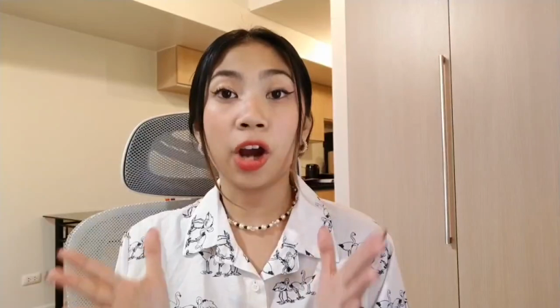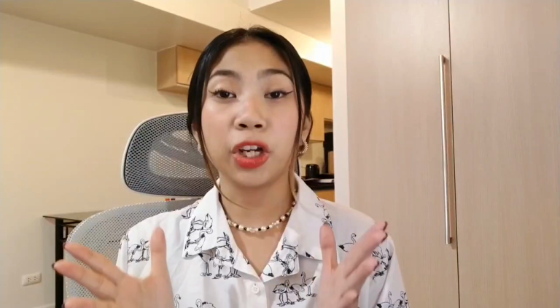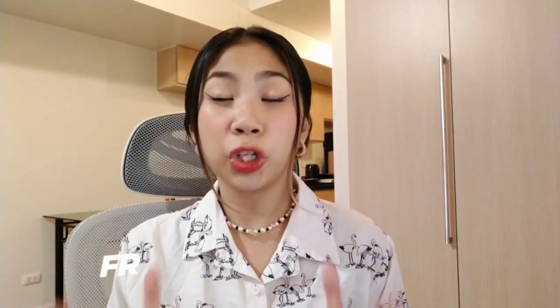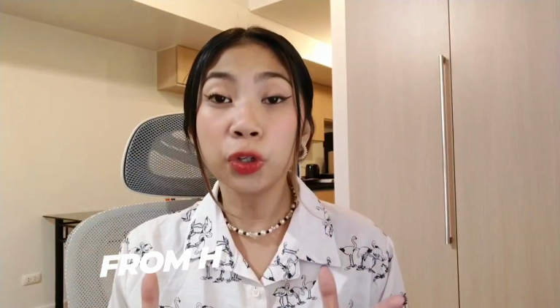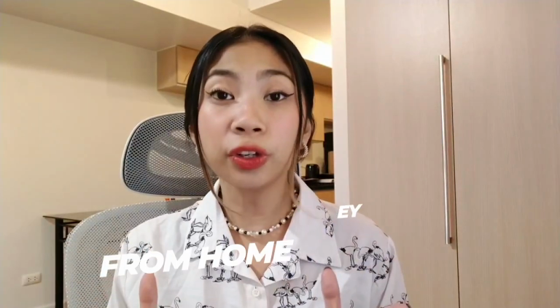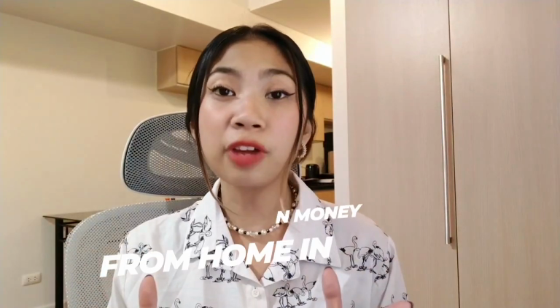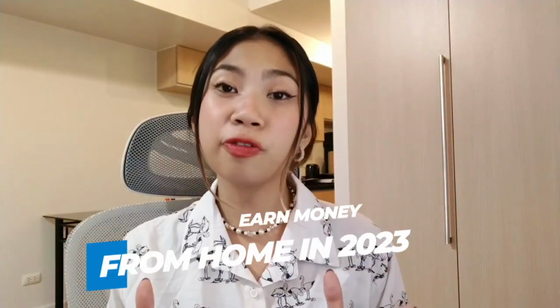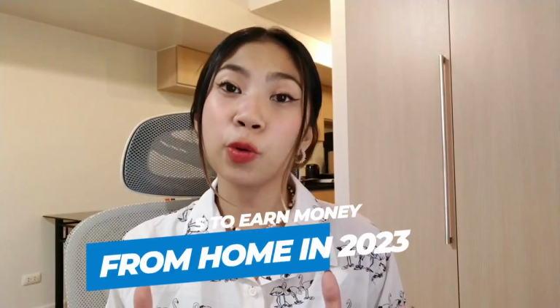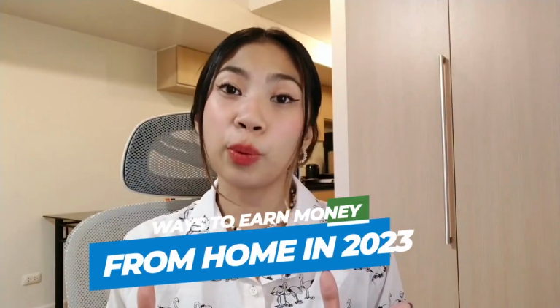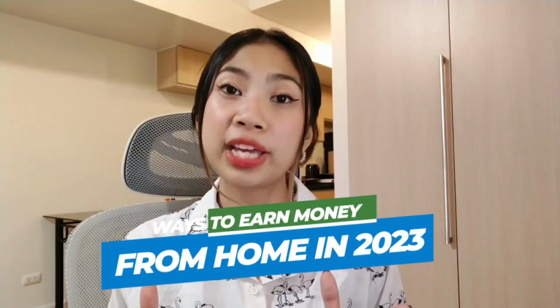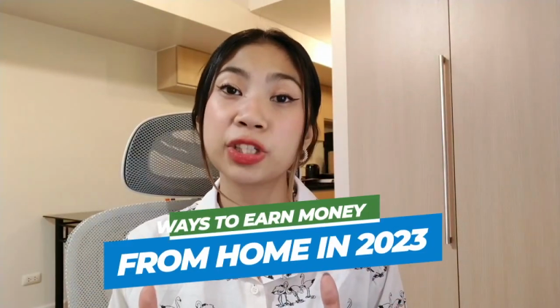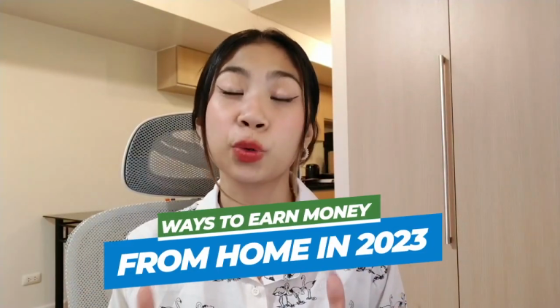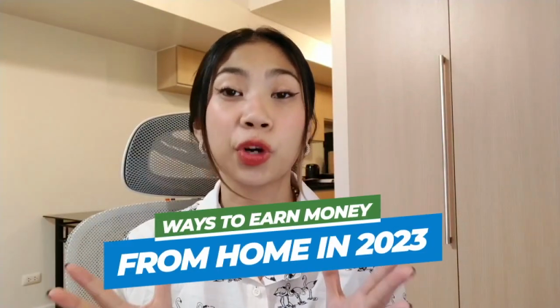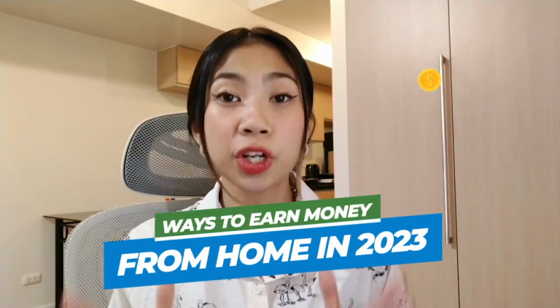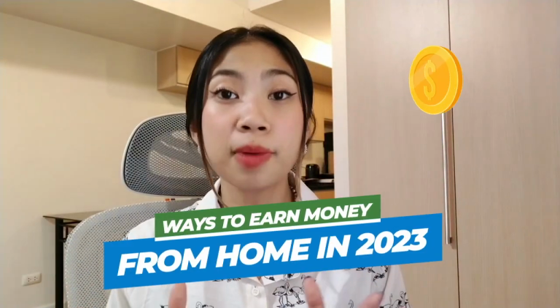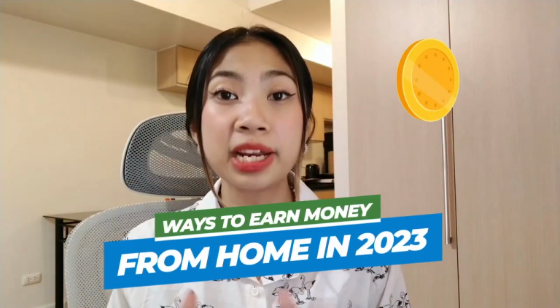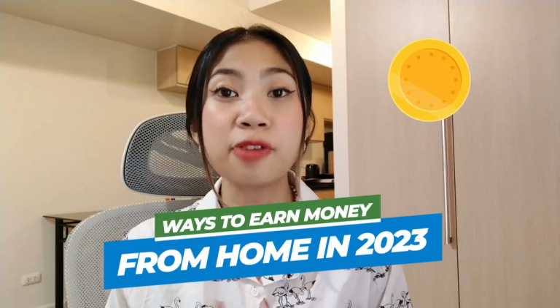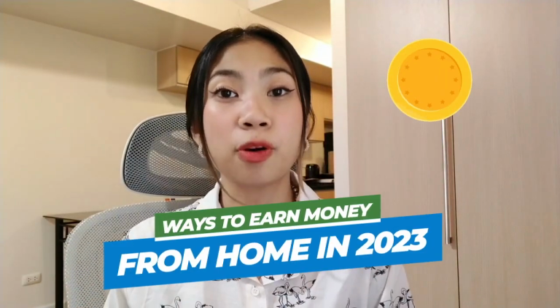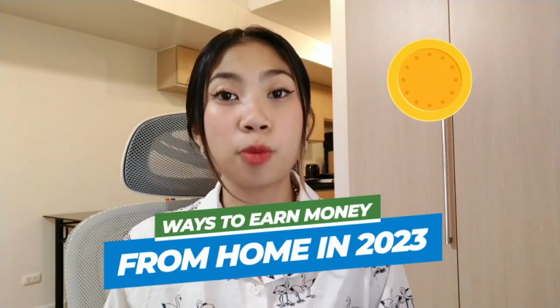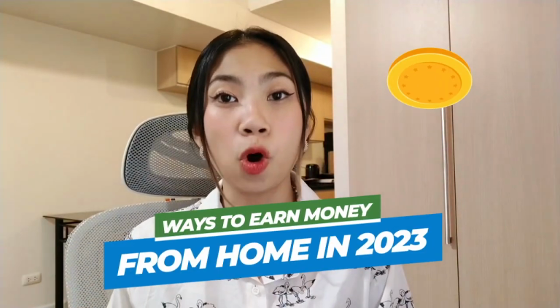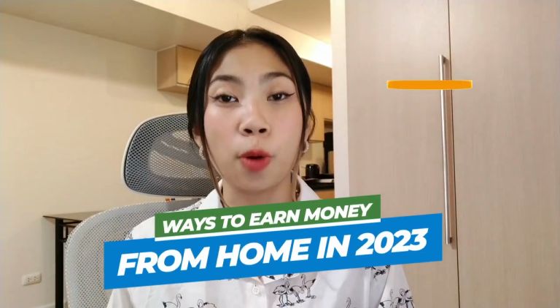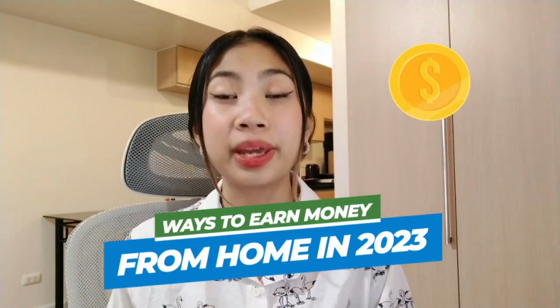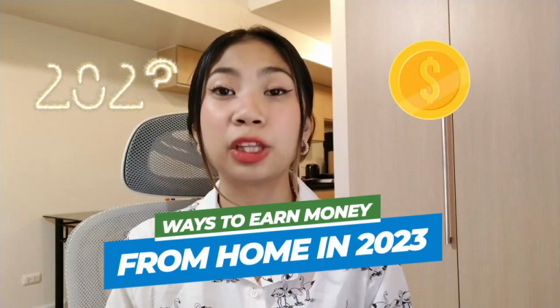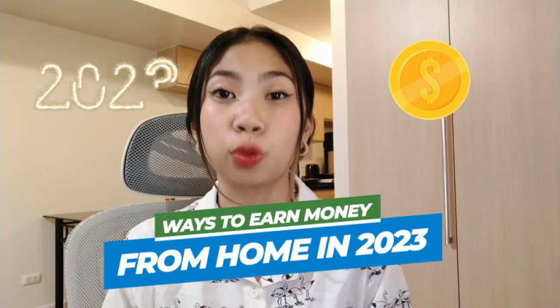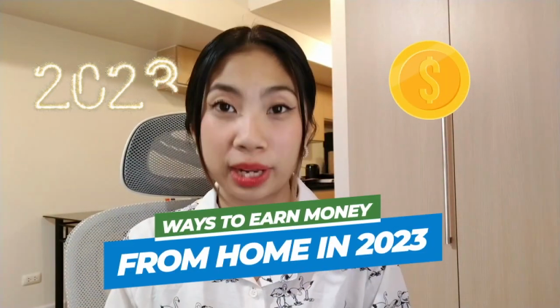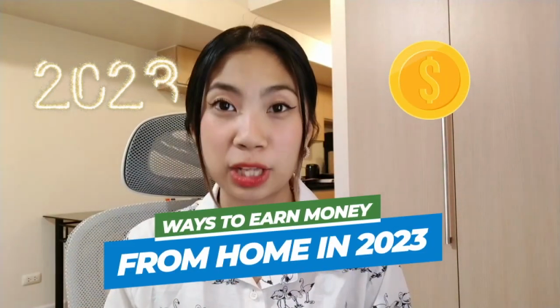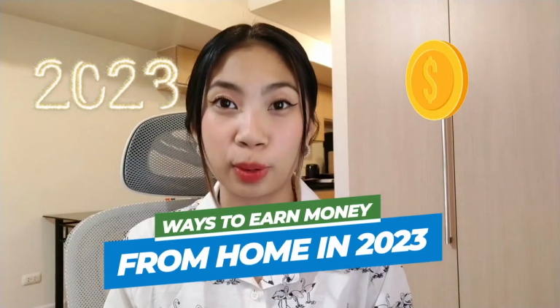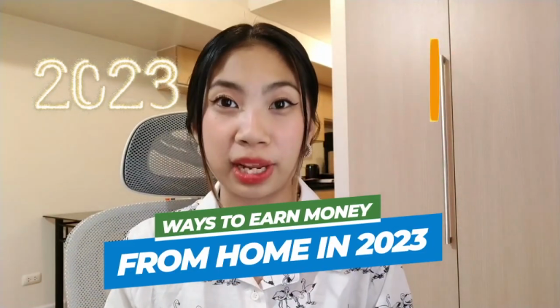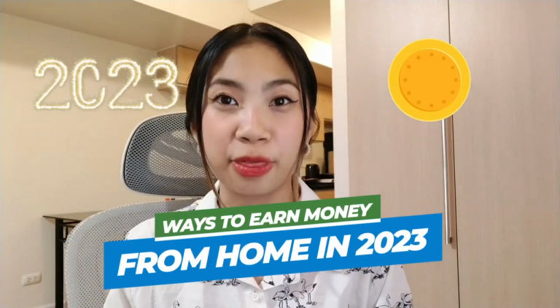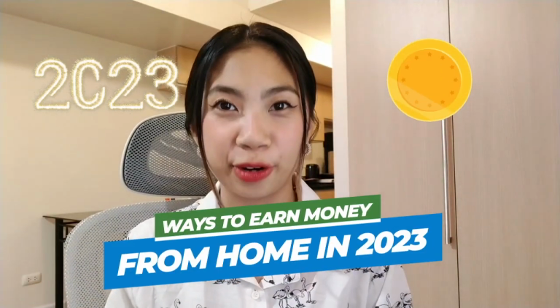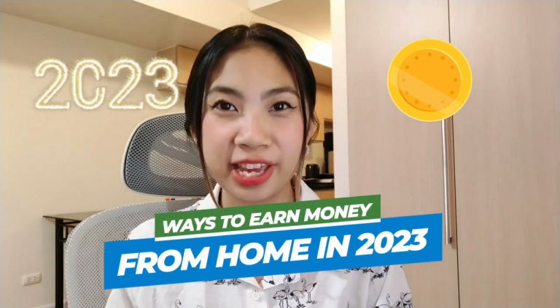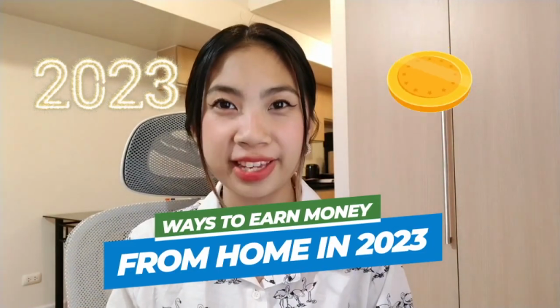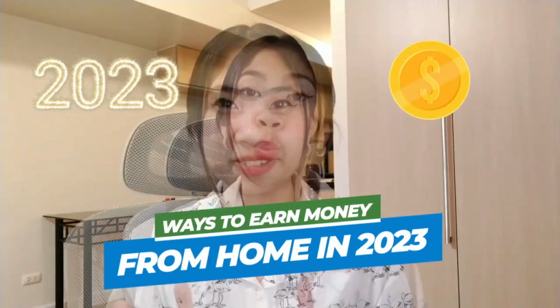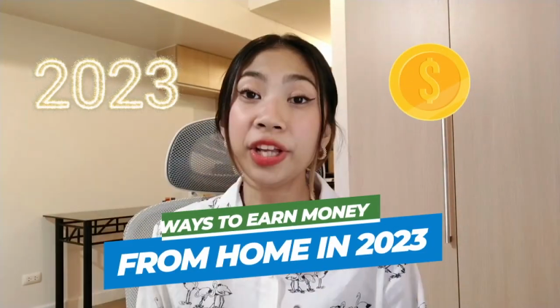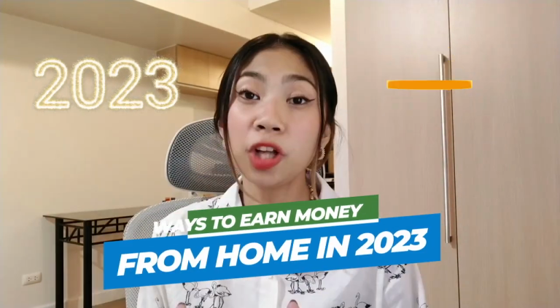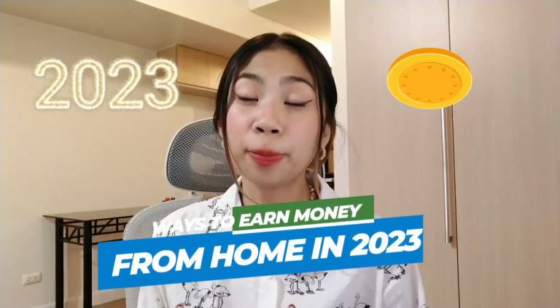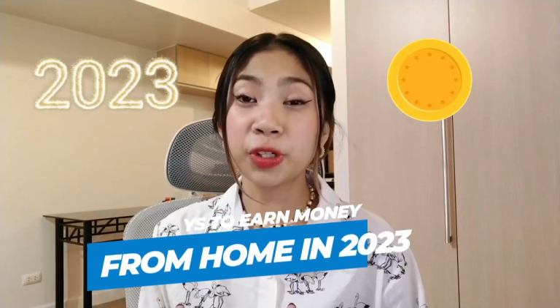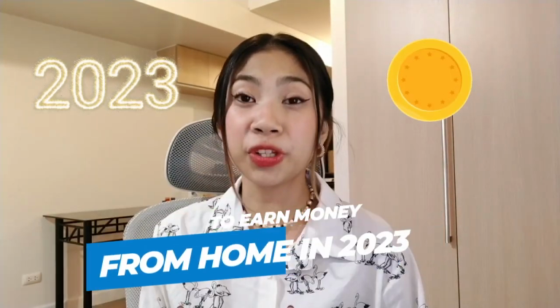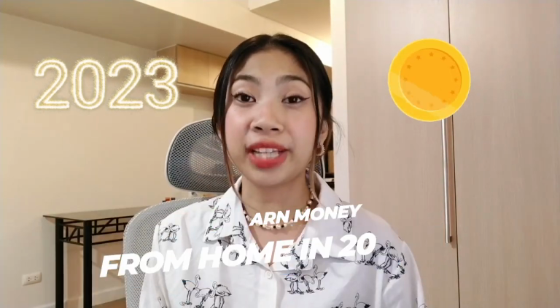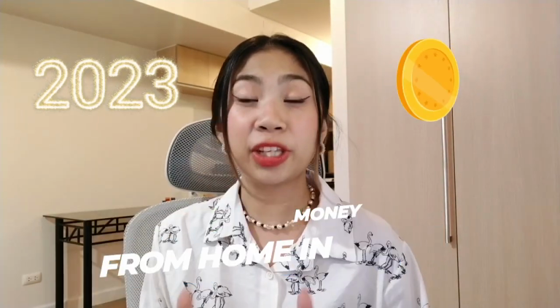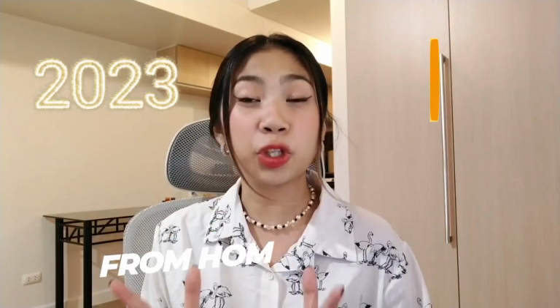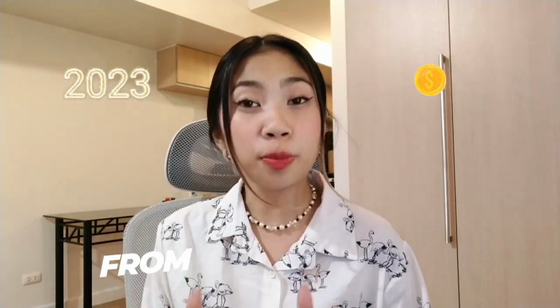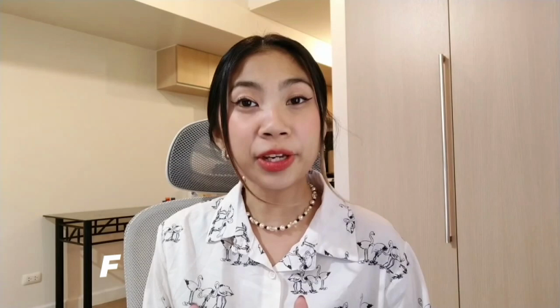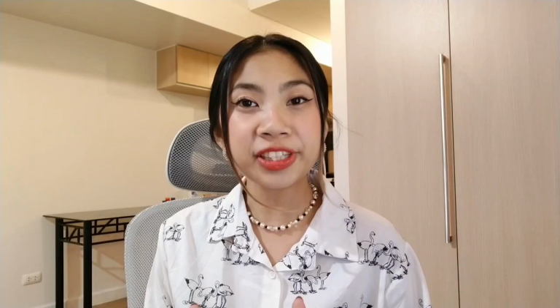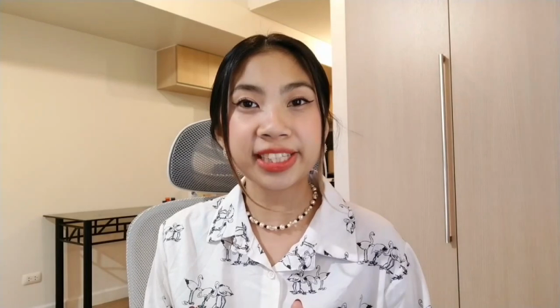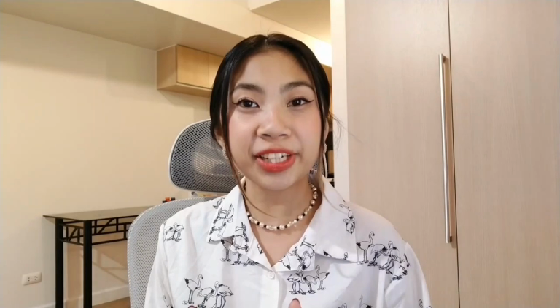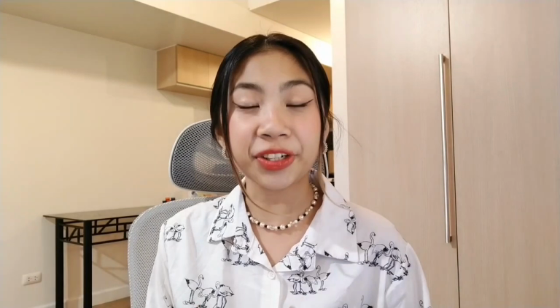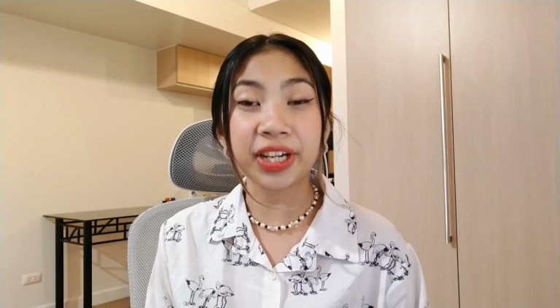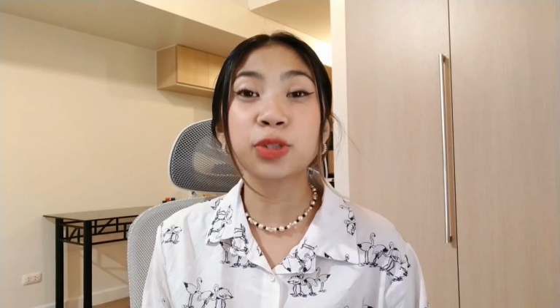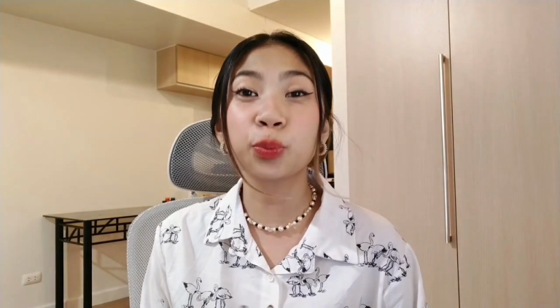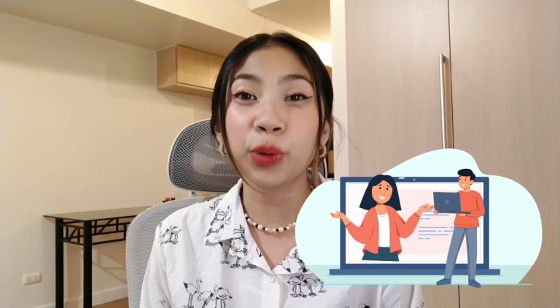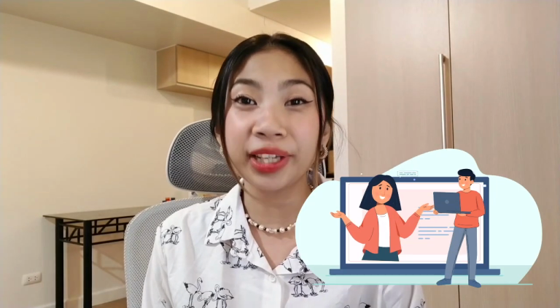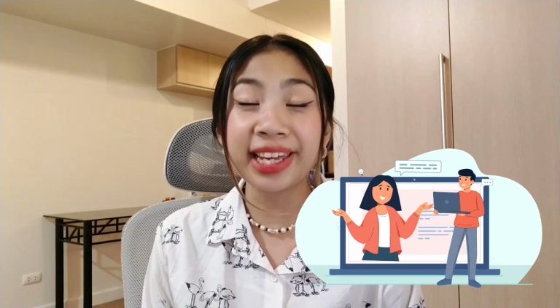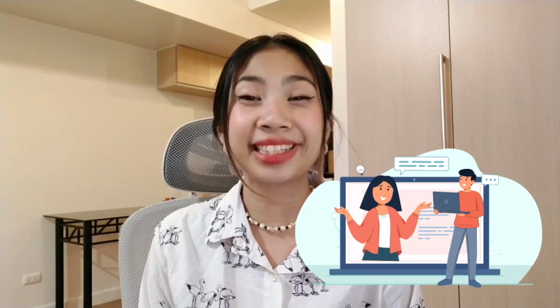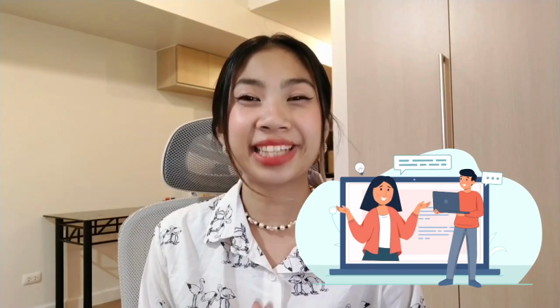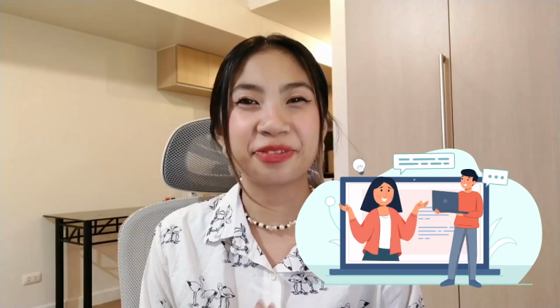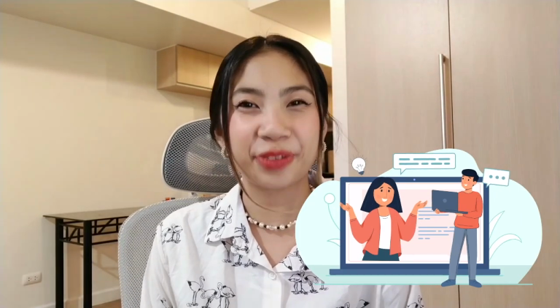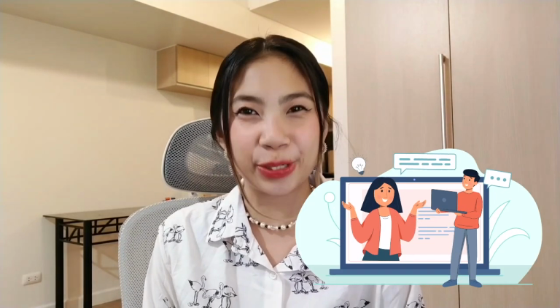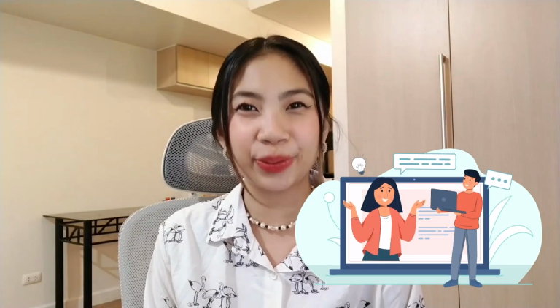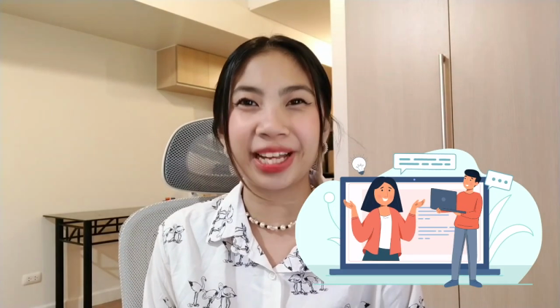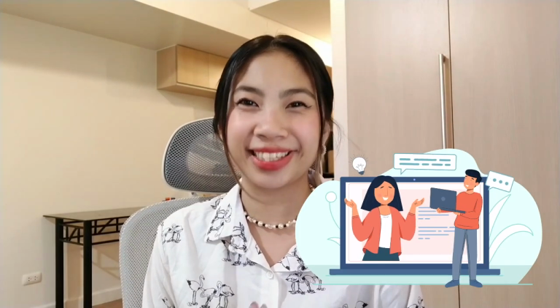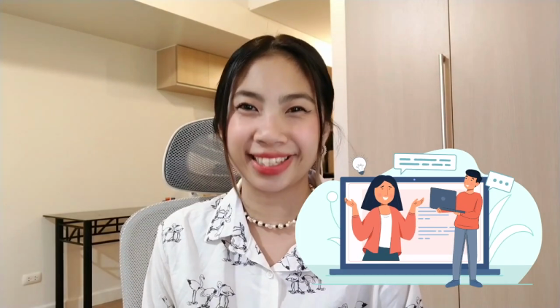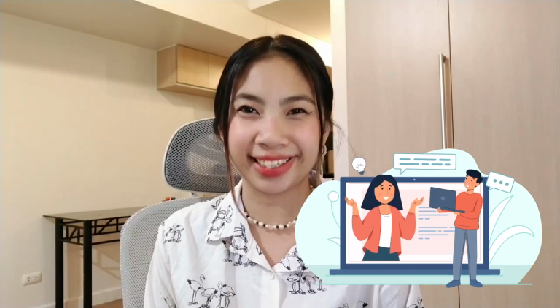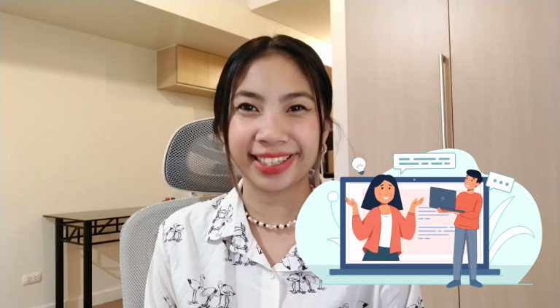Are you looking for ways to bring money from home in 2023? One option that you may consider is working as a virtual assistant.